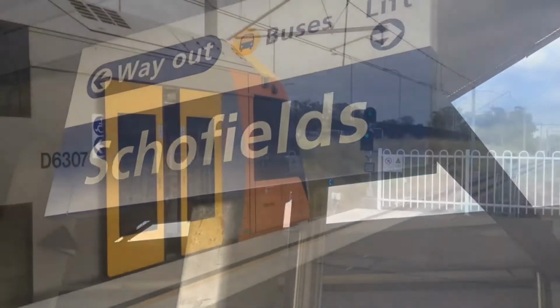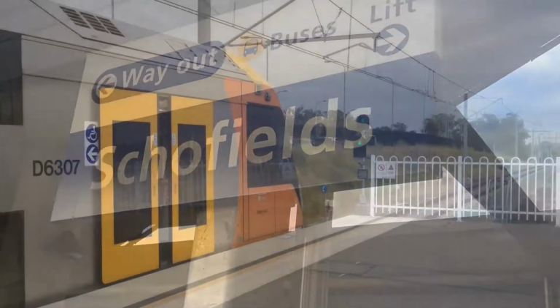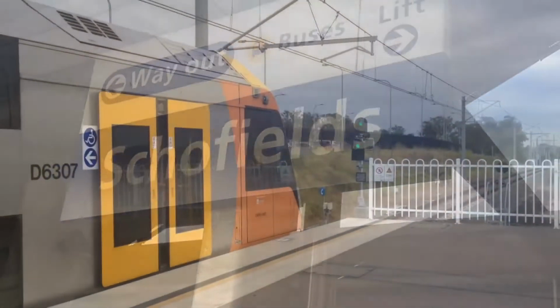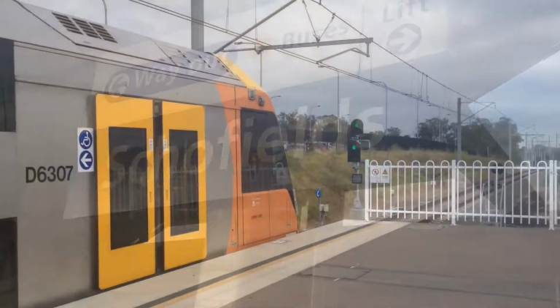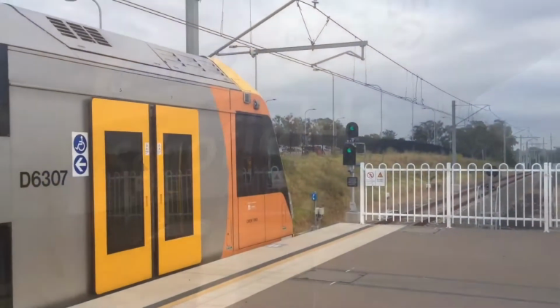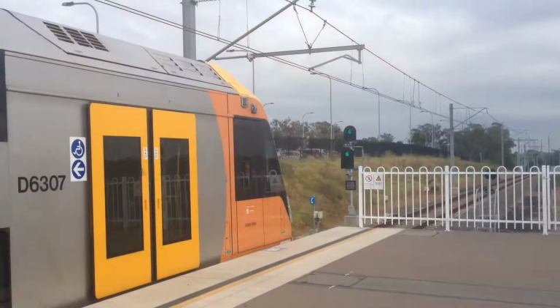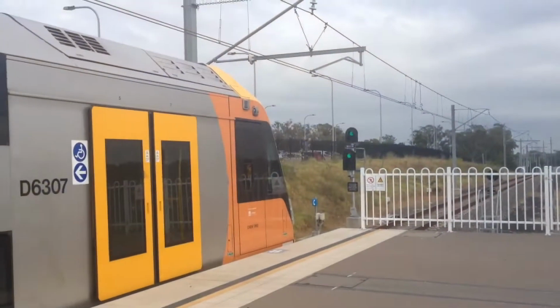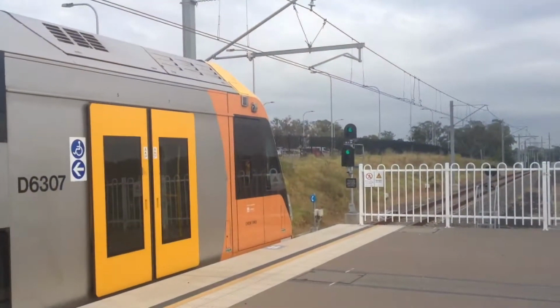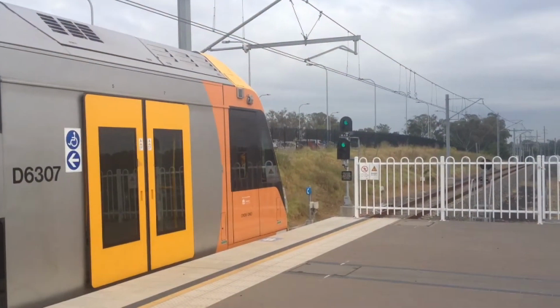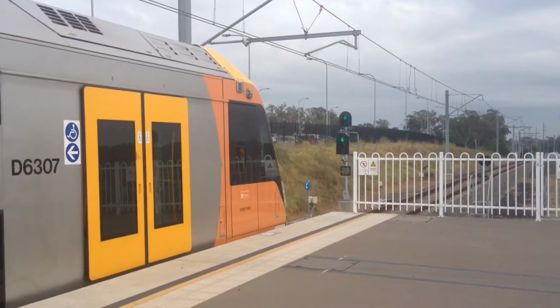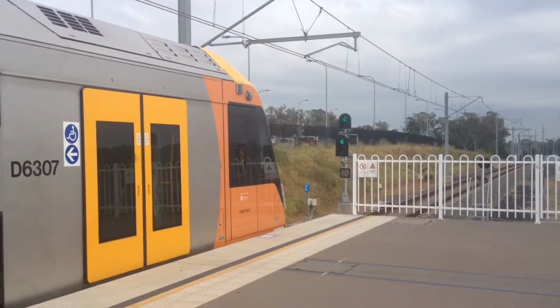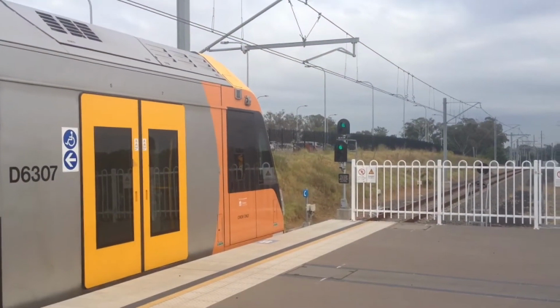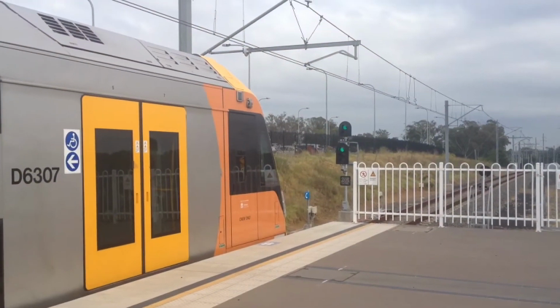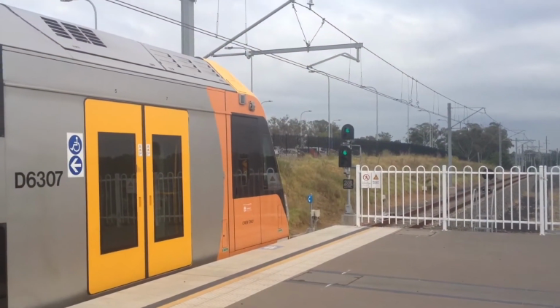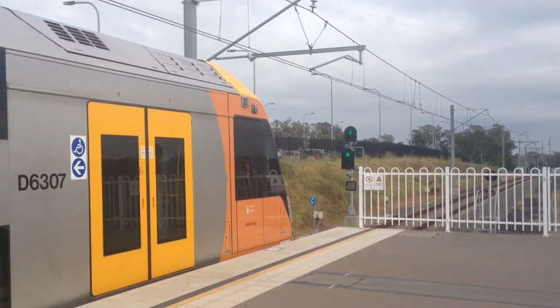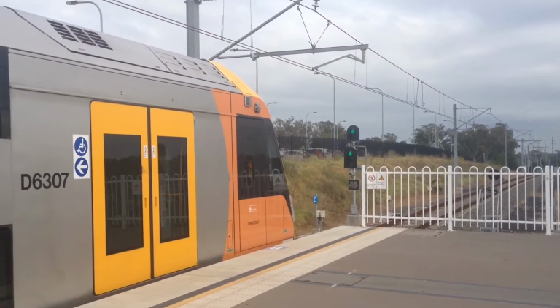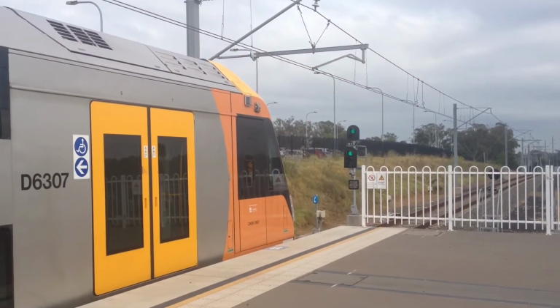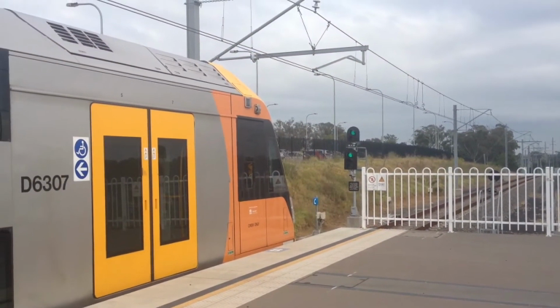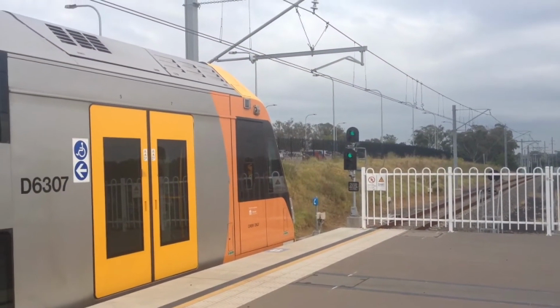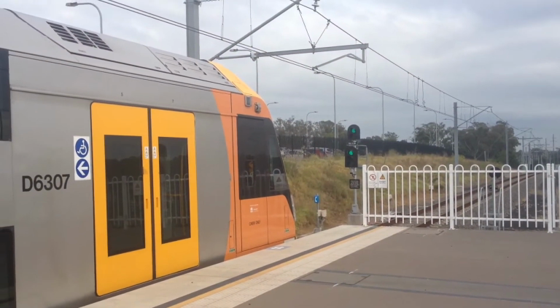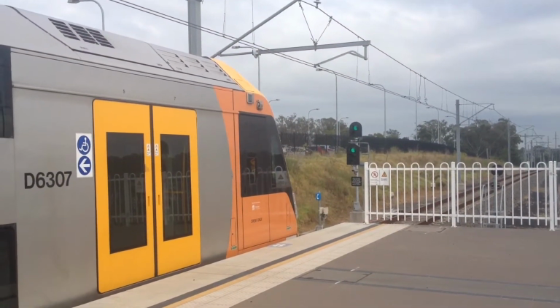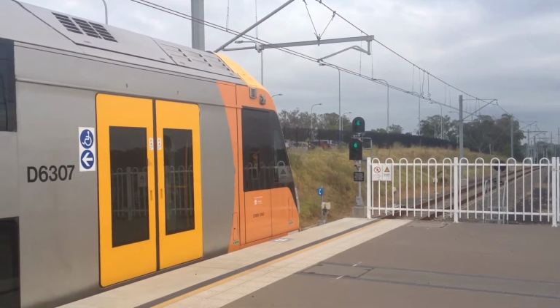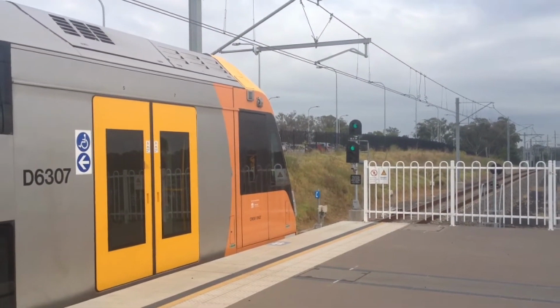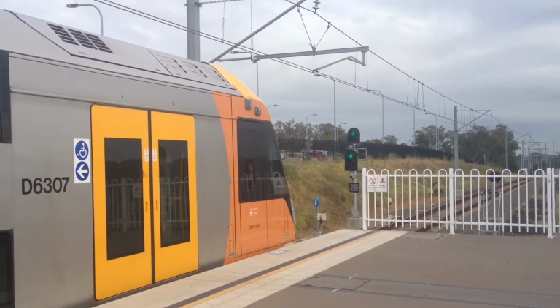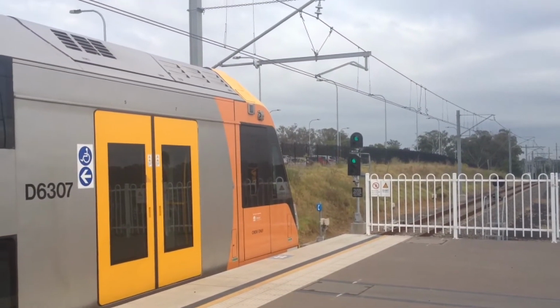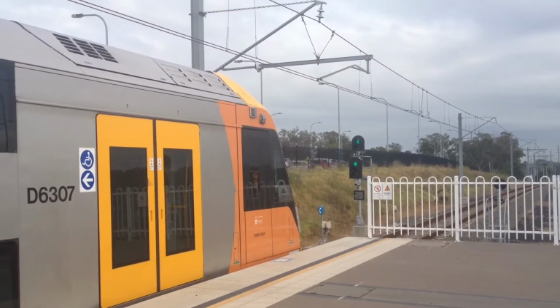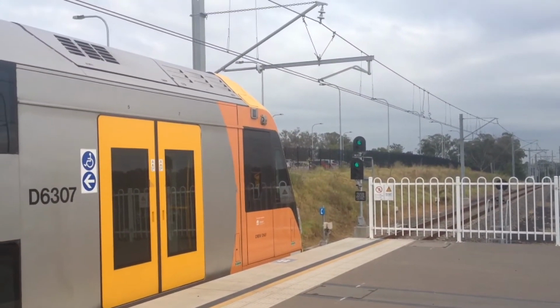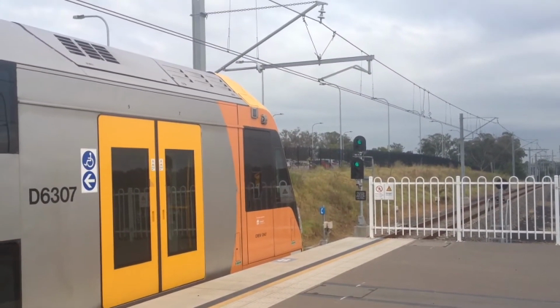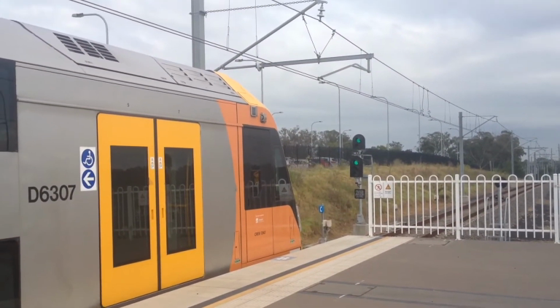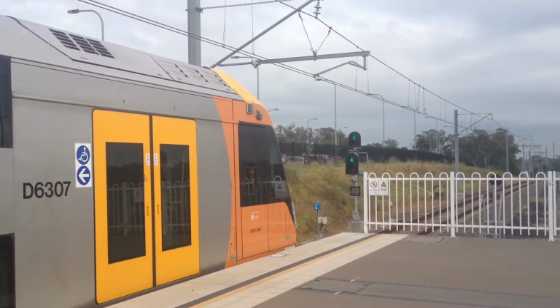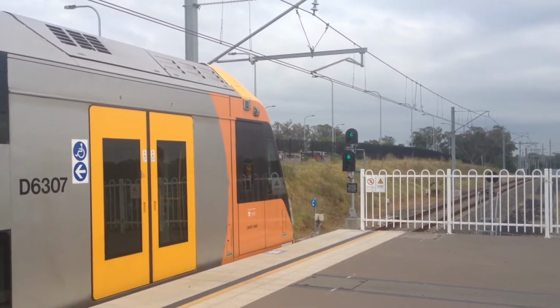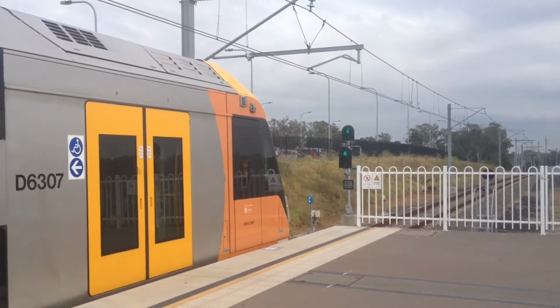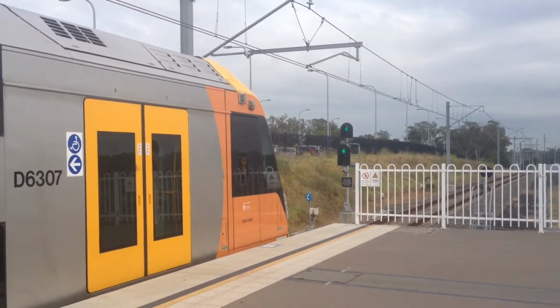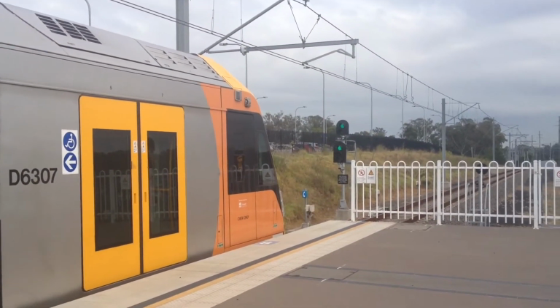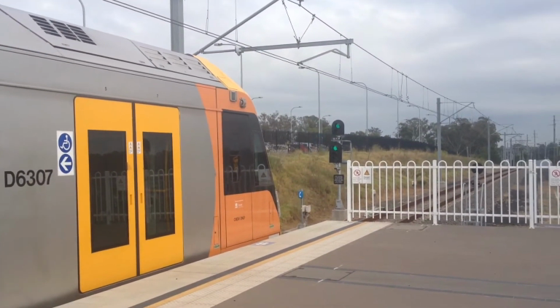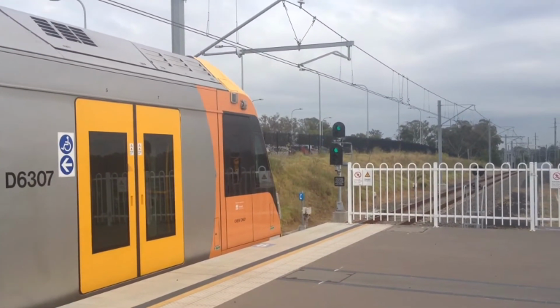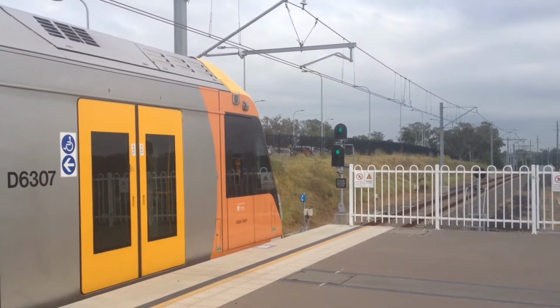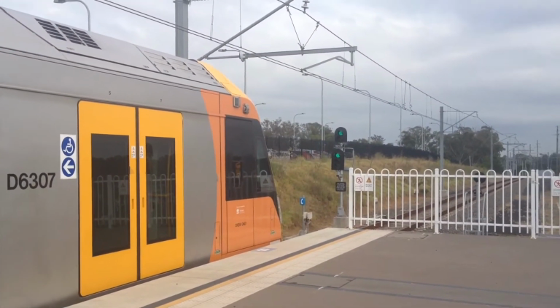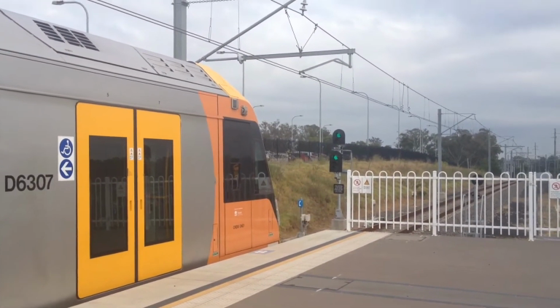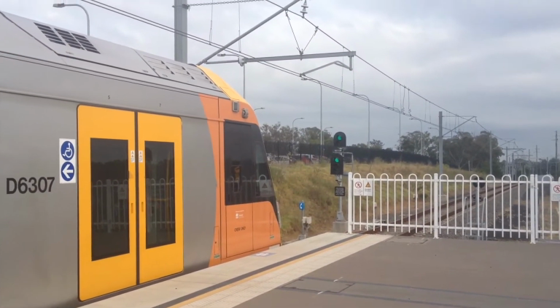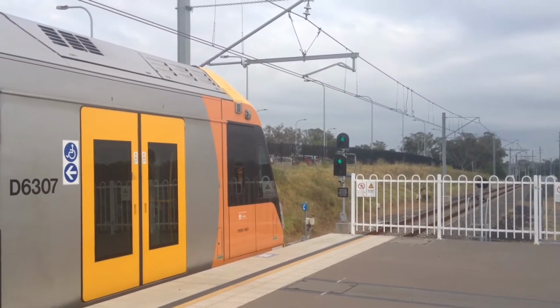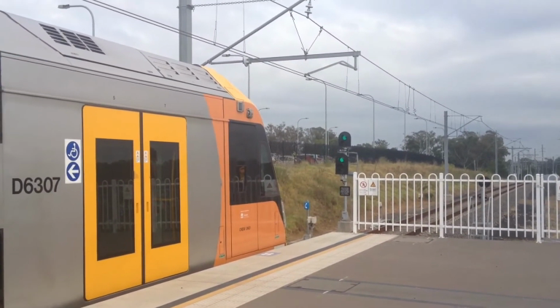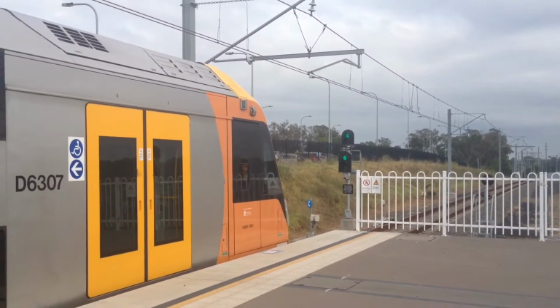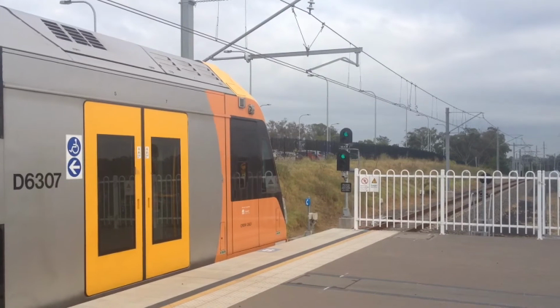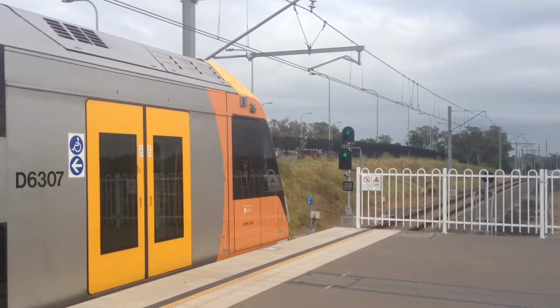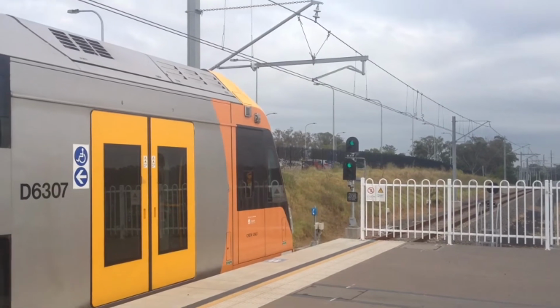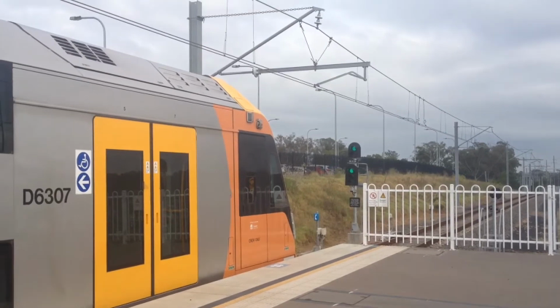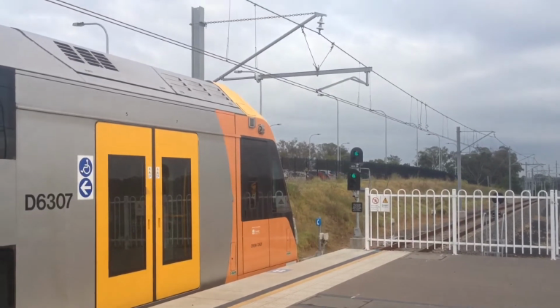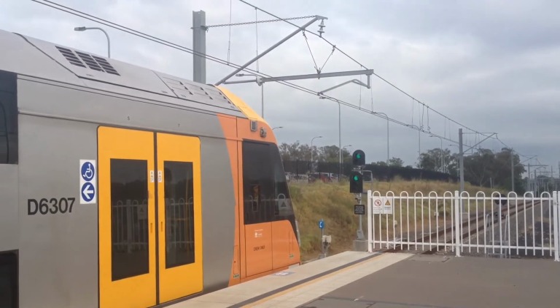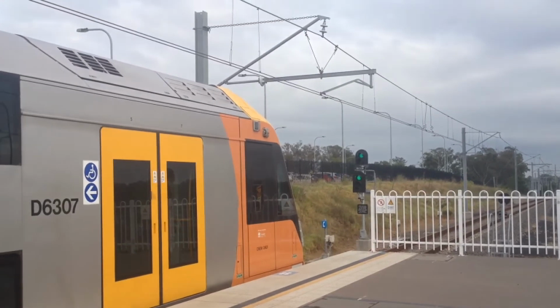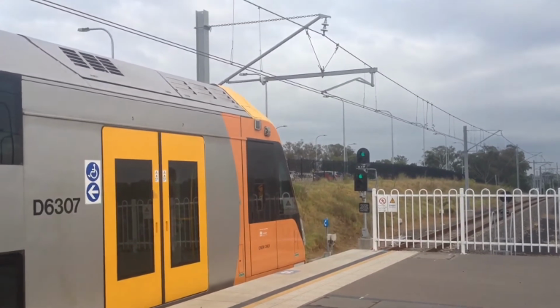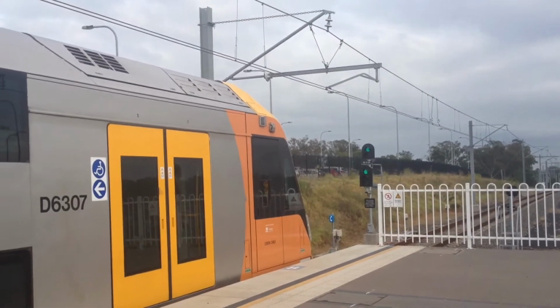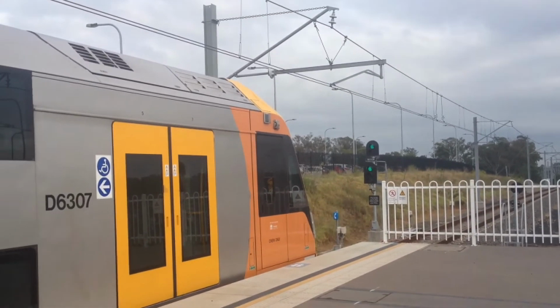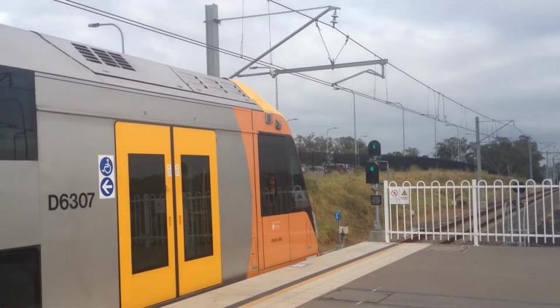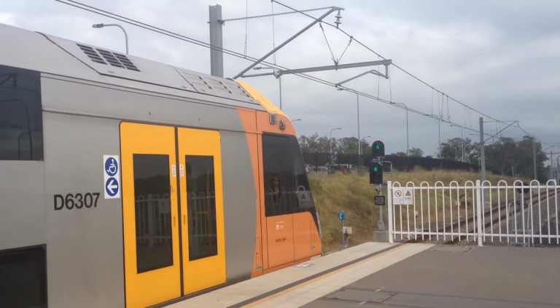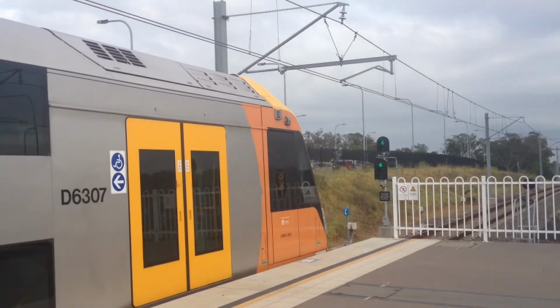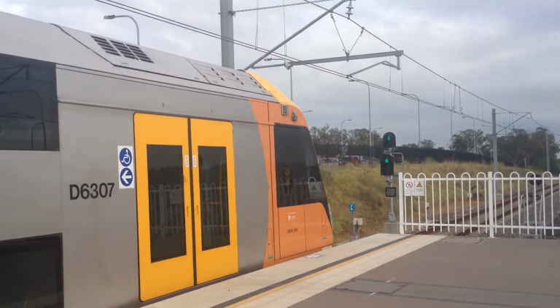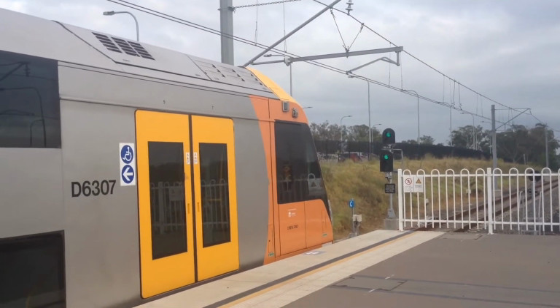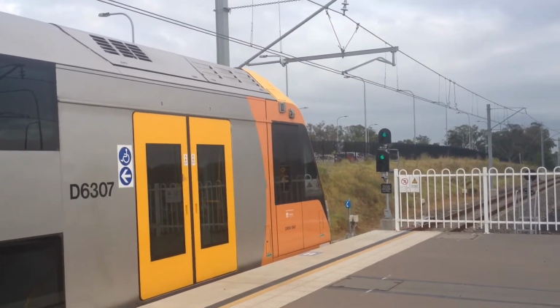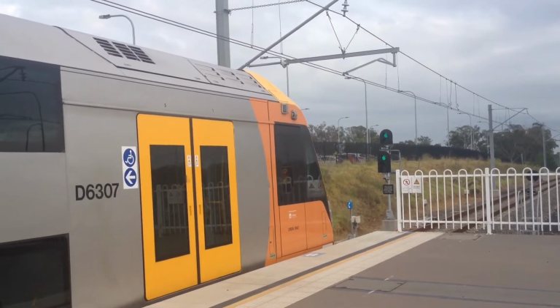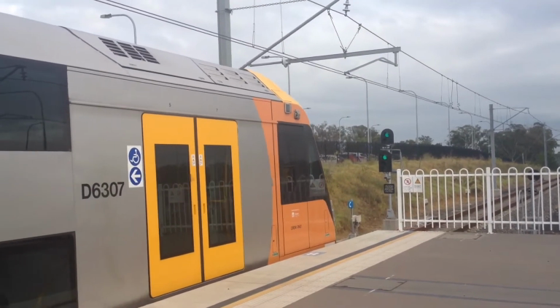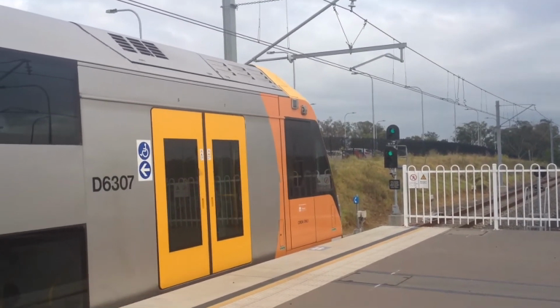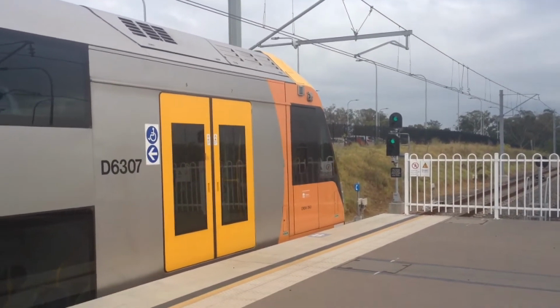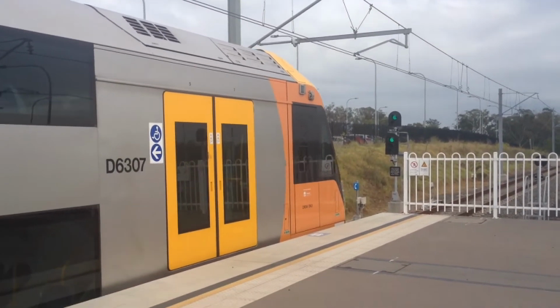A7 now departing platform number two, Richmond service. First stop Riverstone, followed by Vineyard, Mulgrave, Windsor, Clarendon, East Richmond and Richmond.